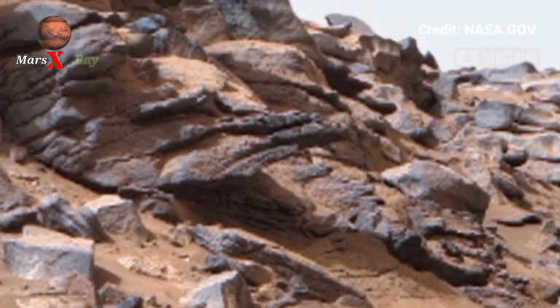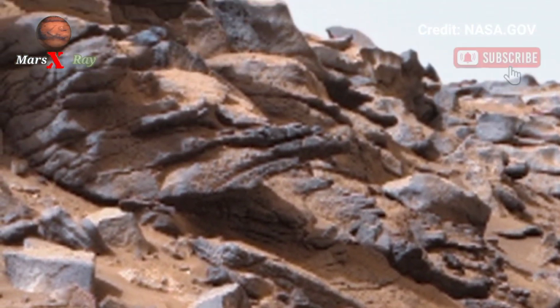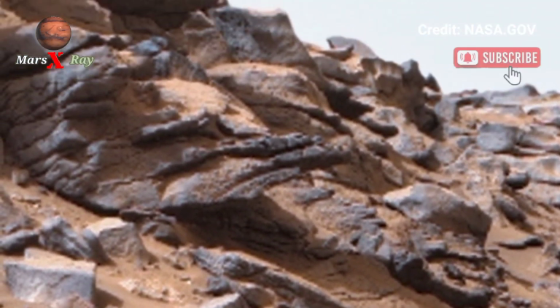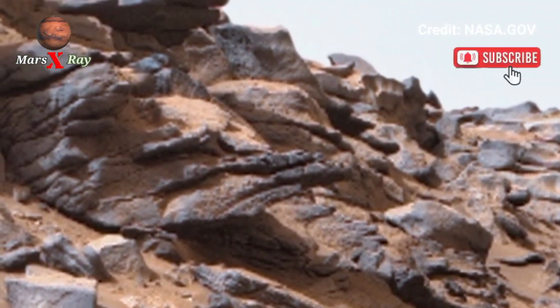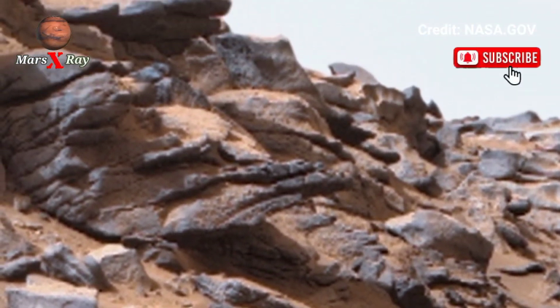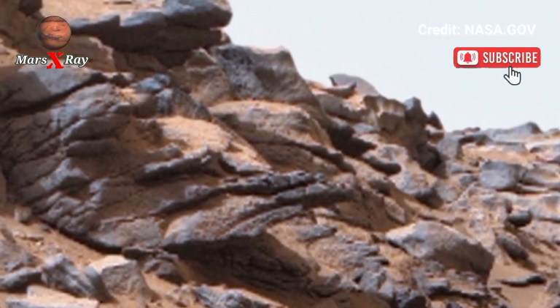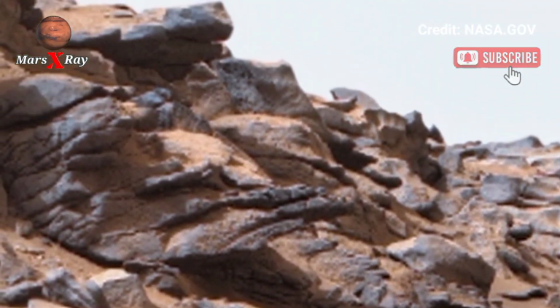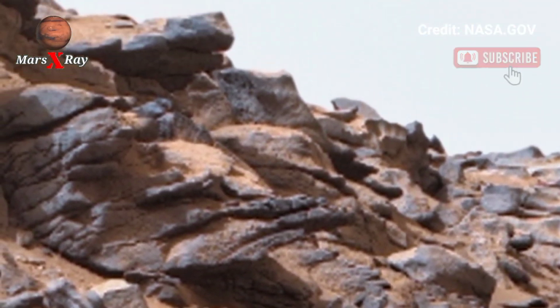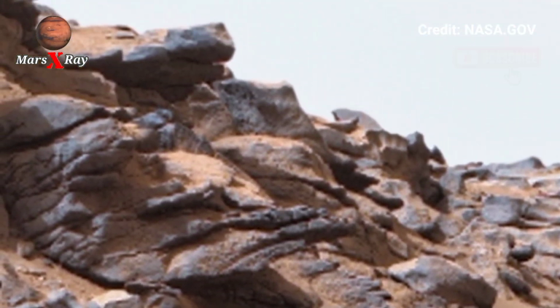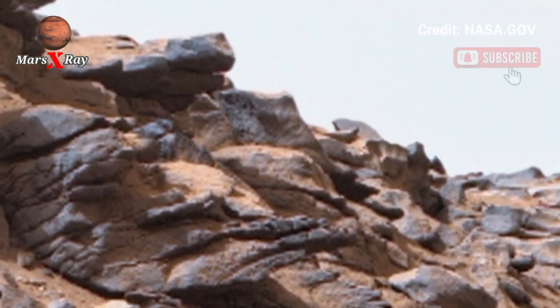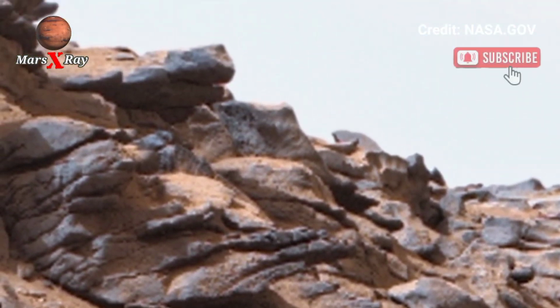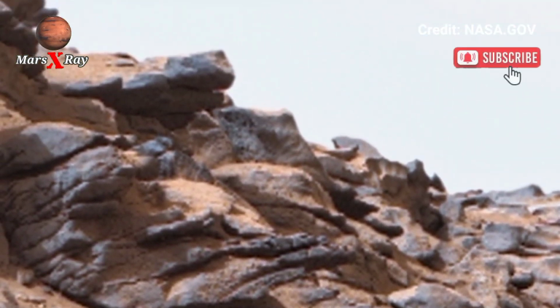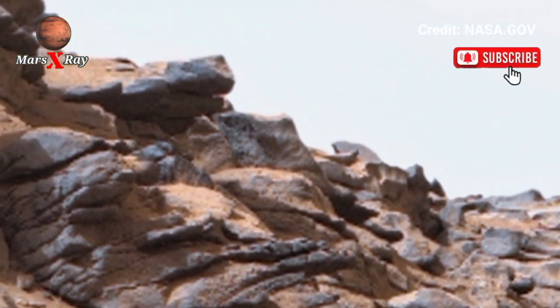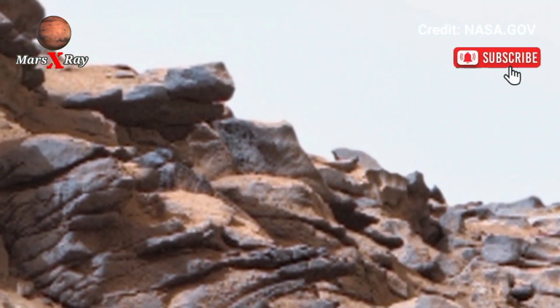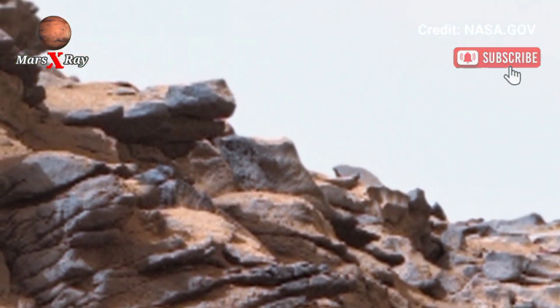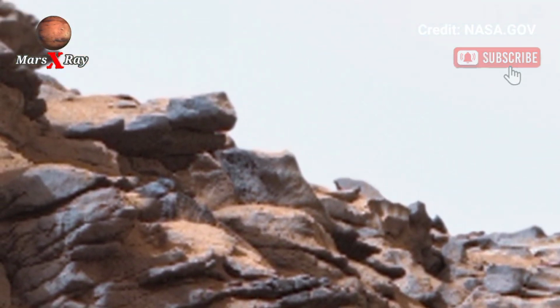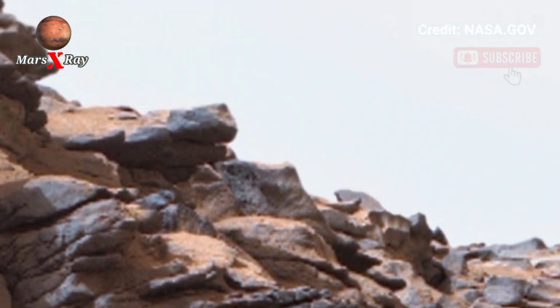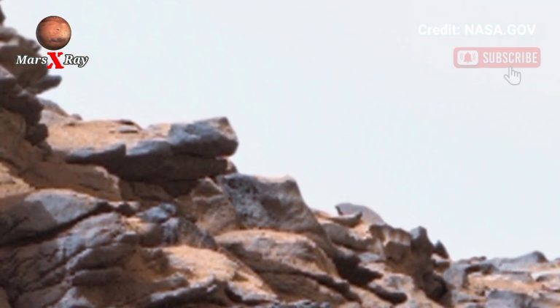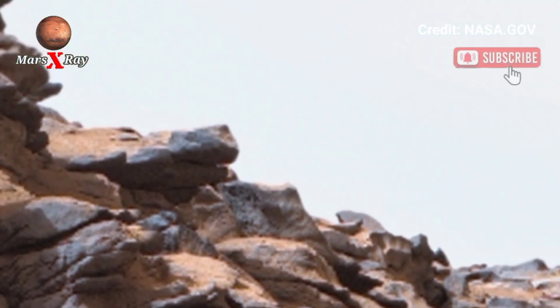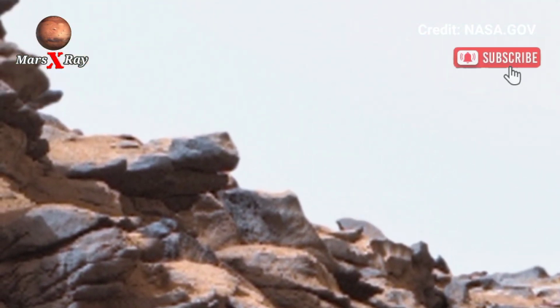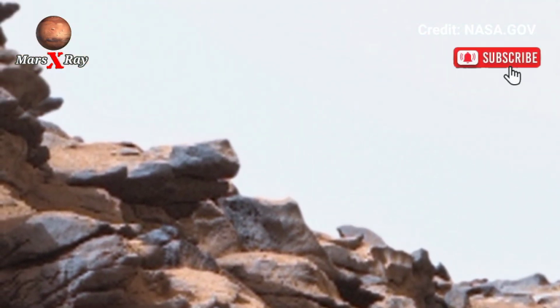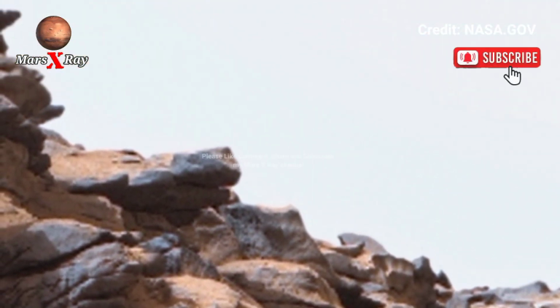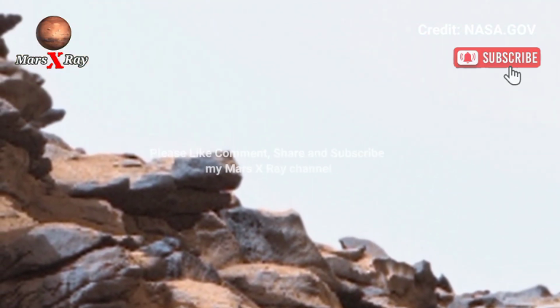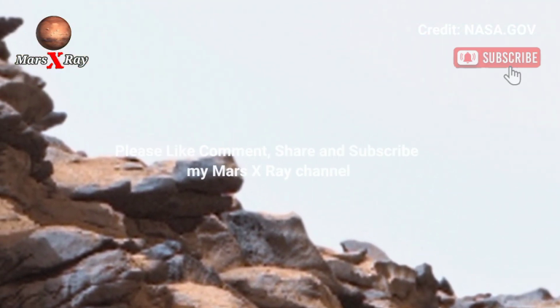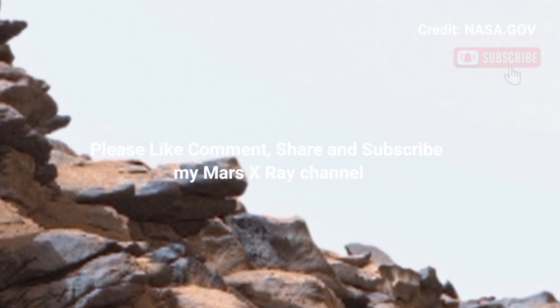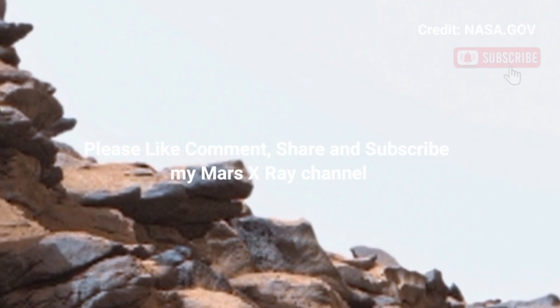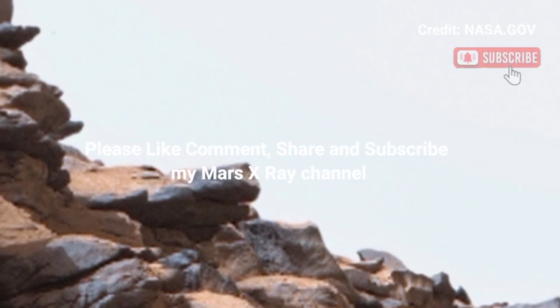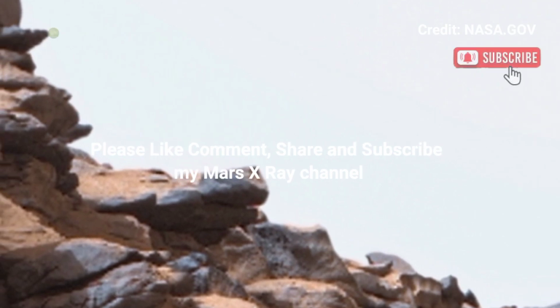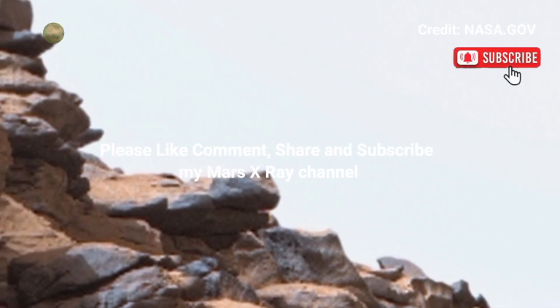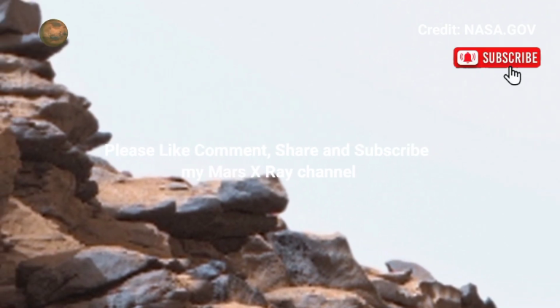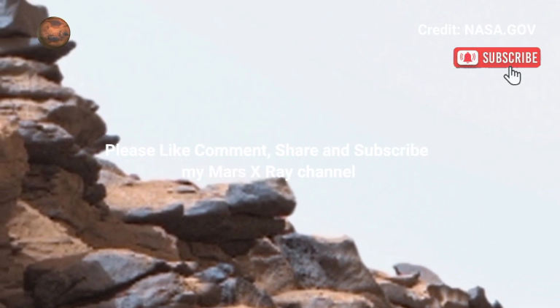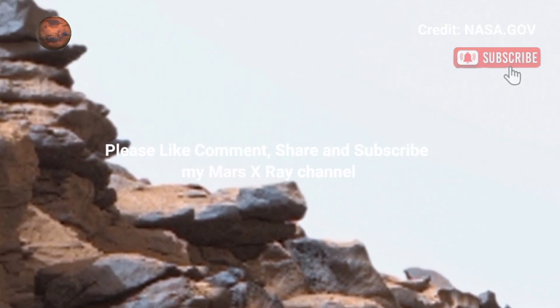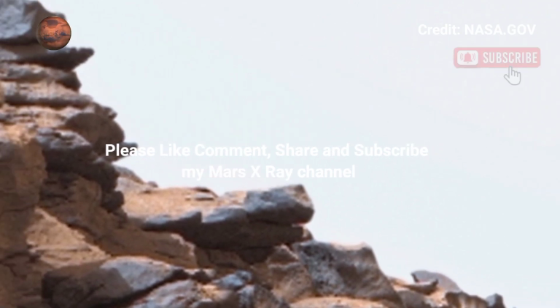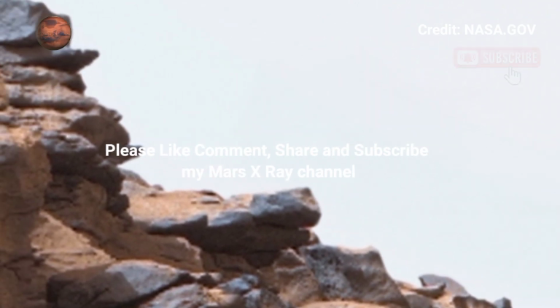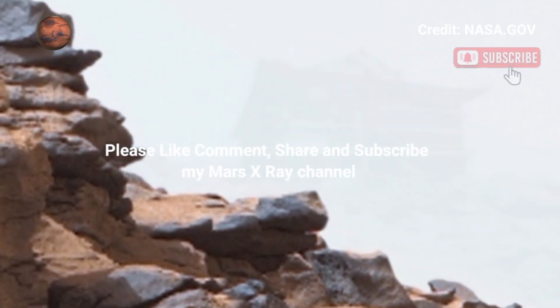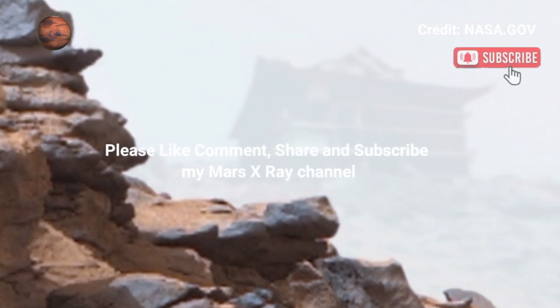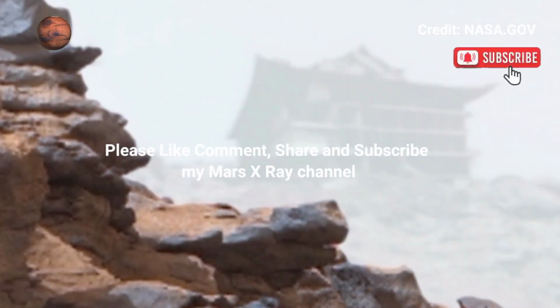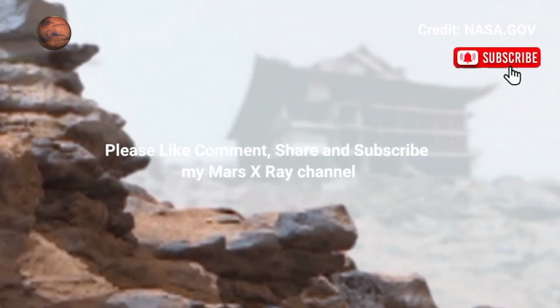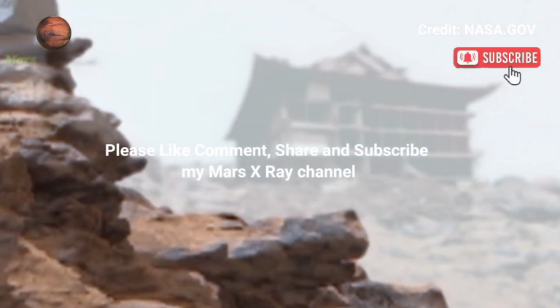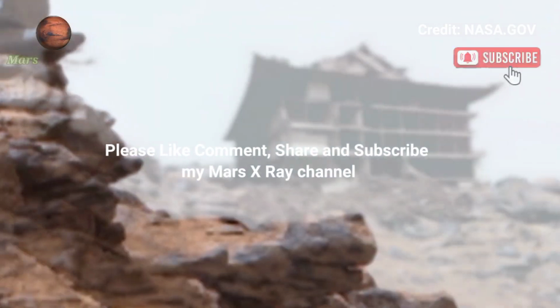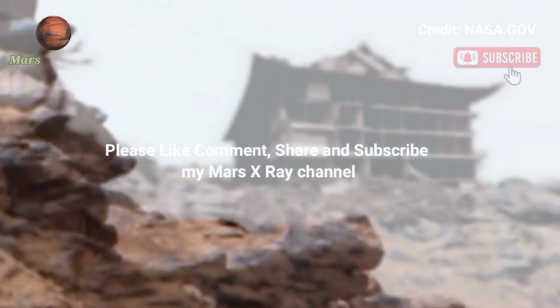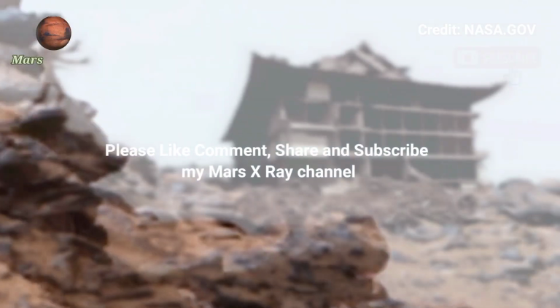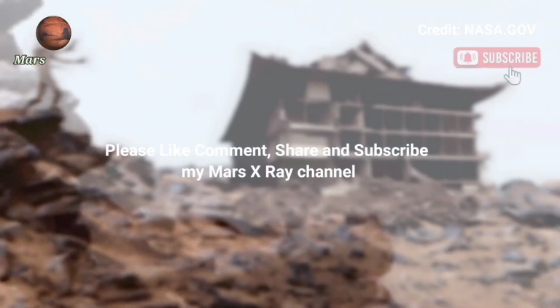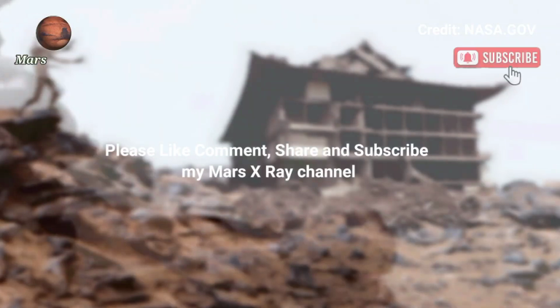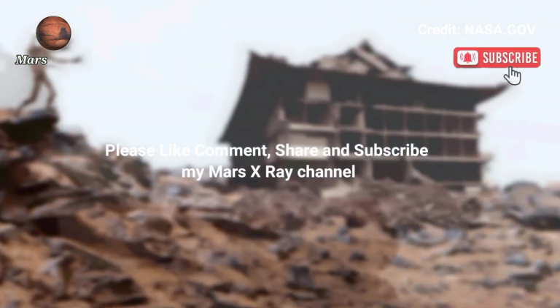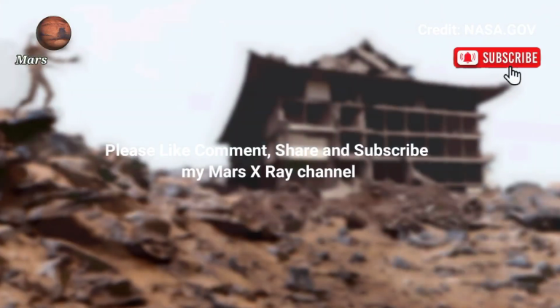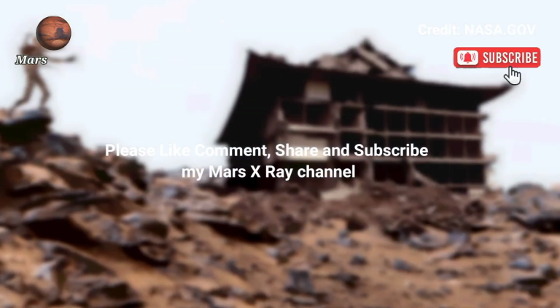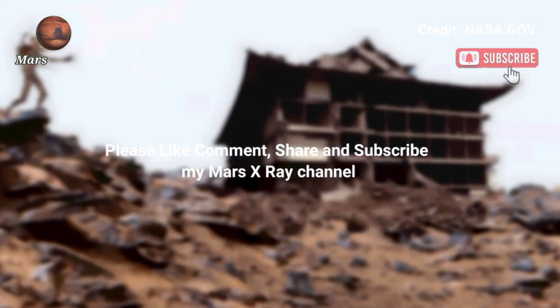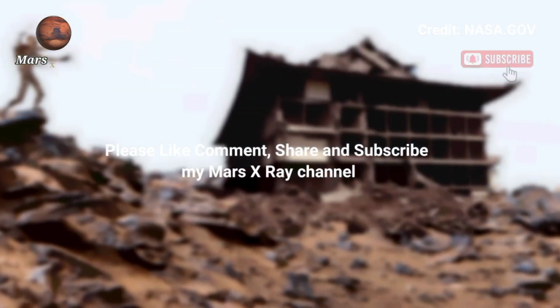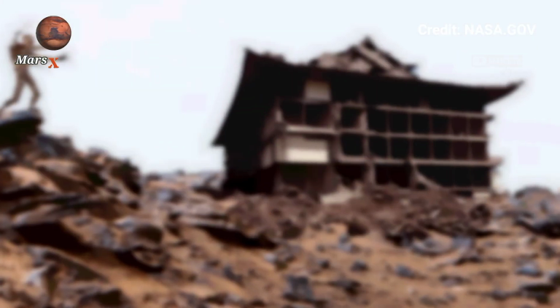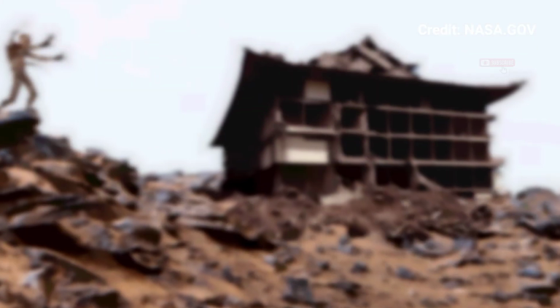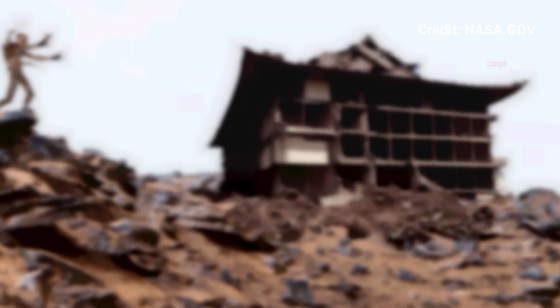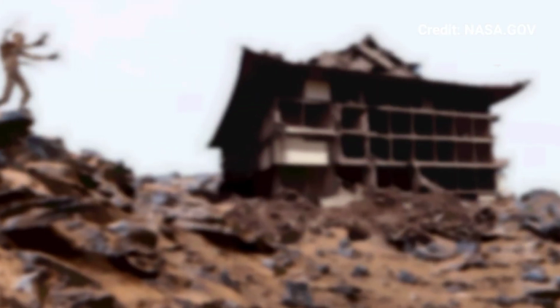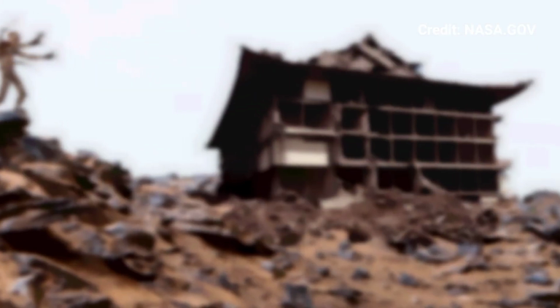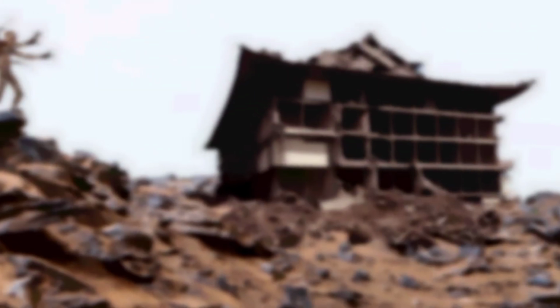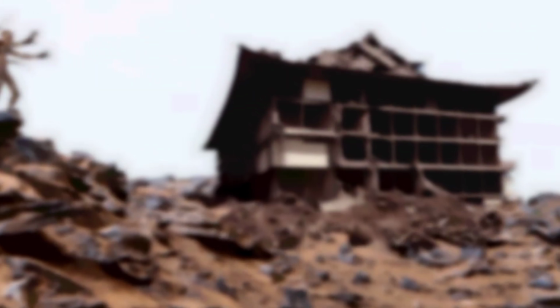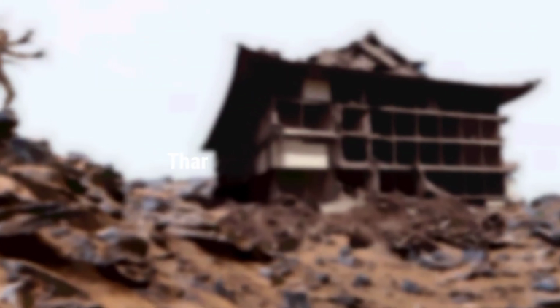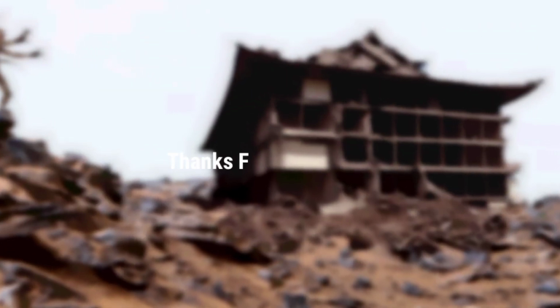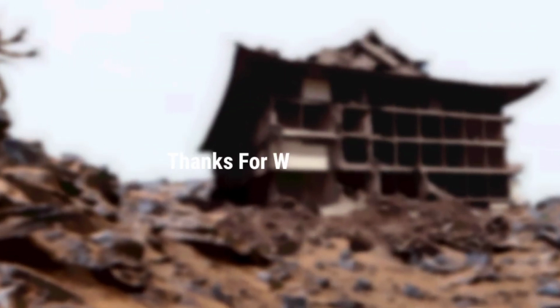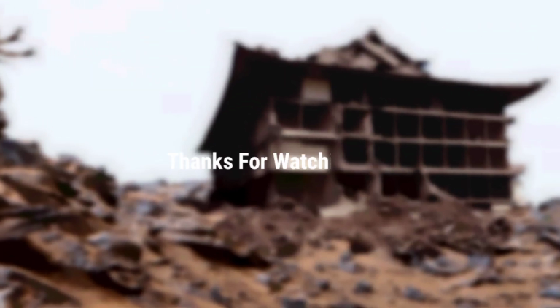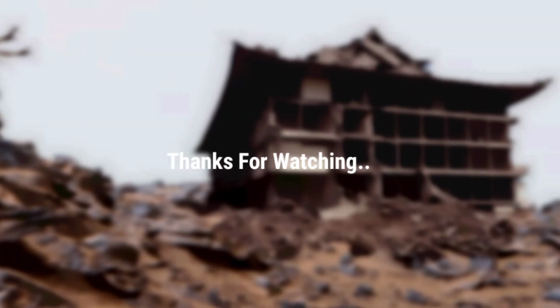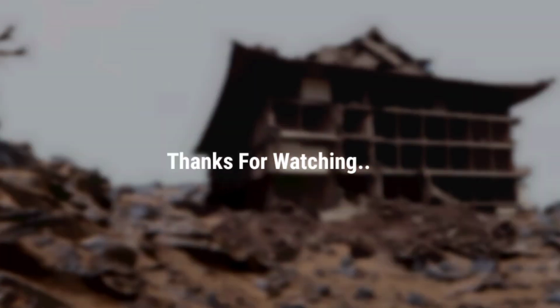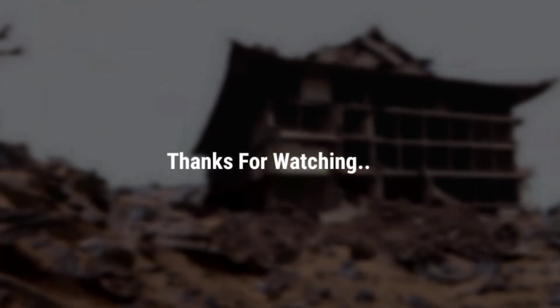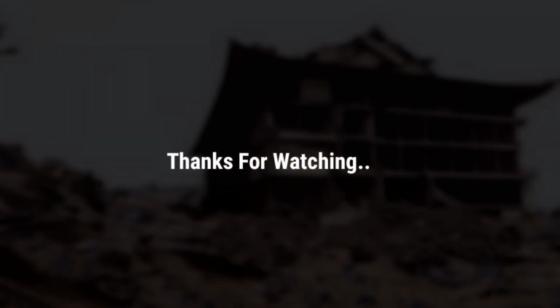That's the latest video of Mars. Please like, share, and subscribe. Thanks for watching.